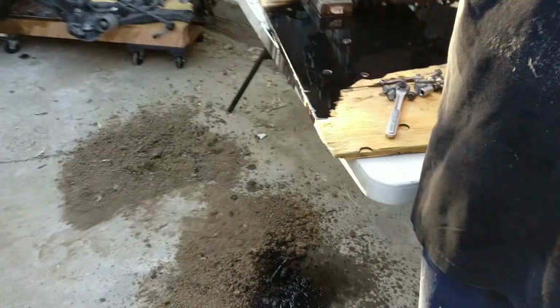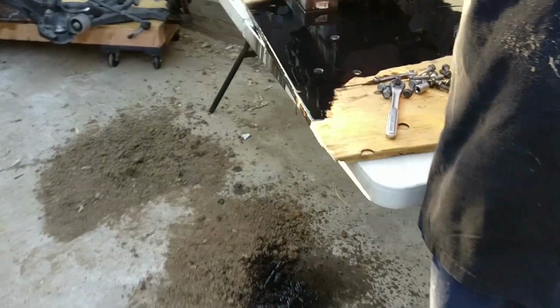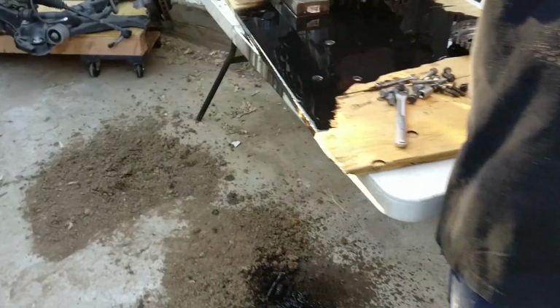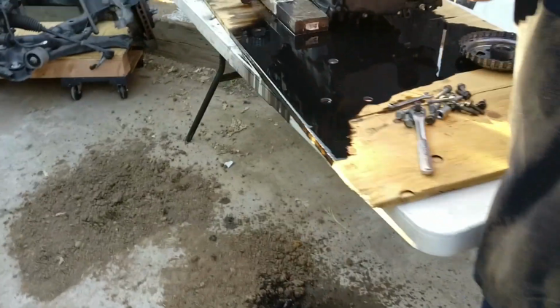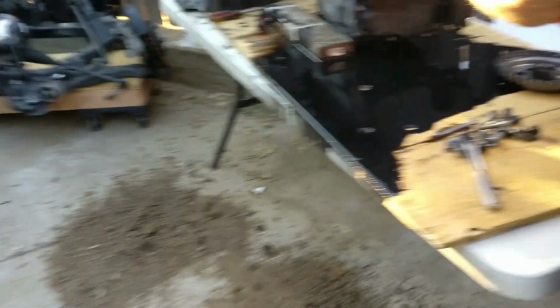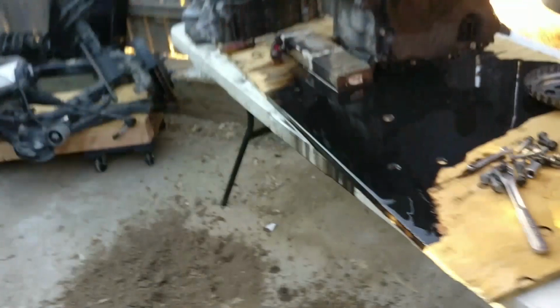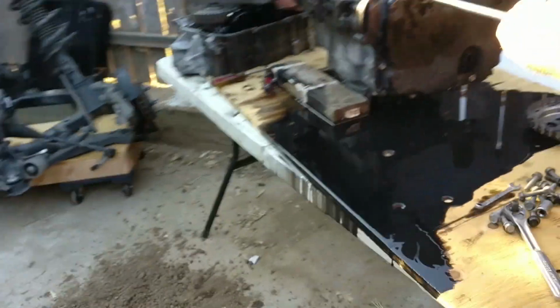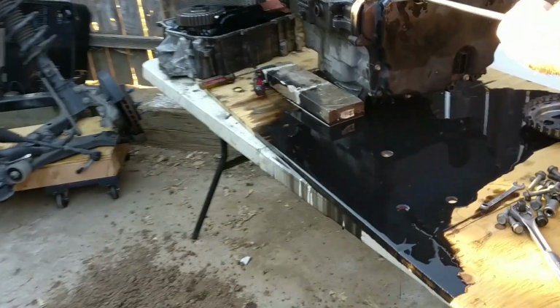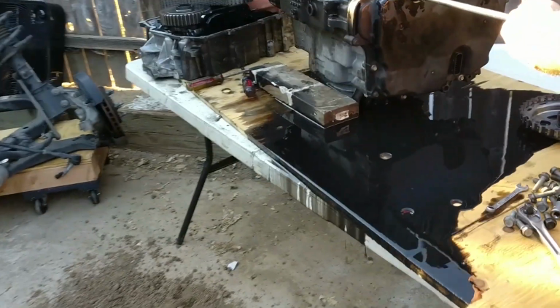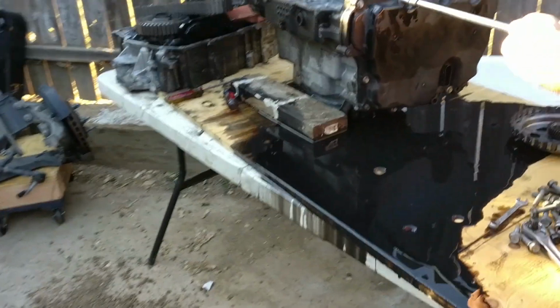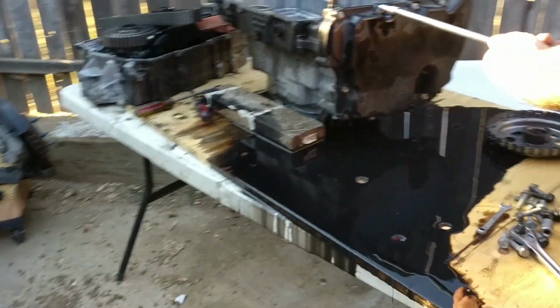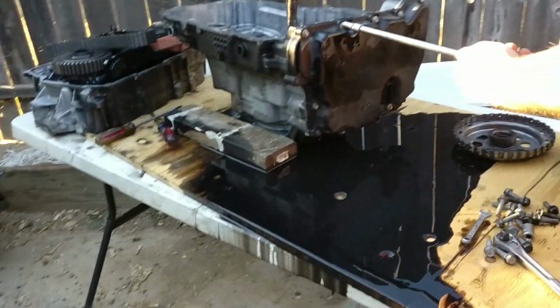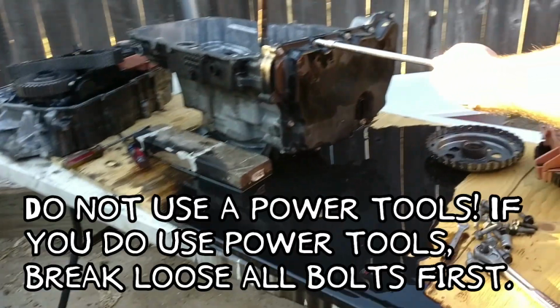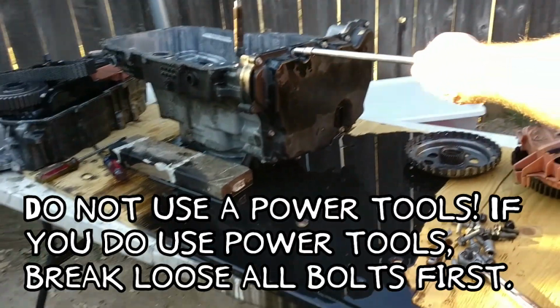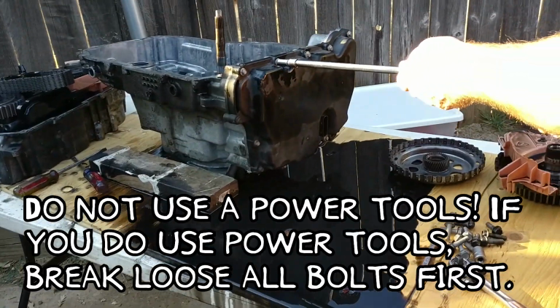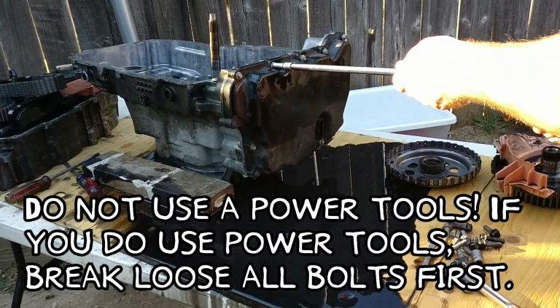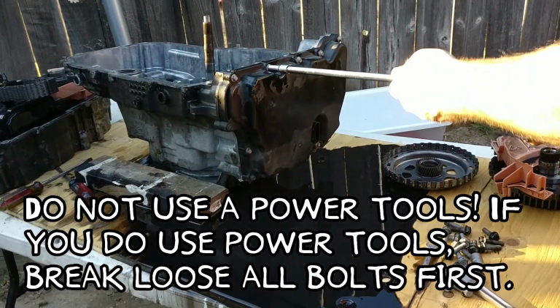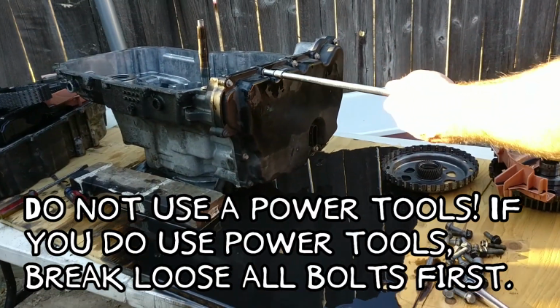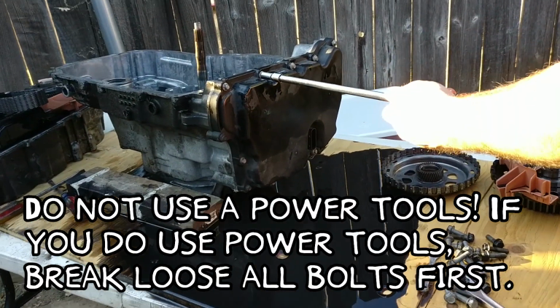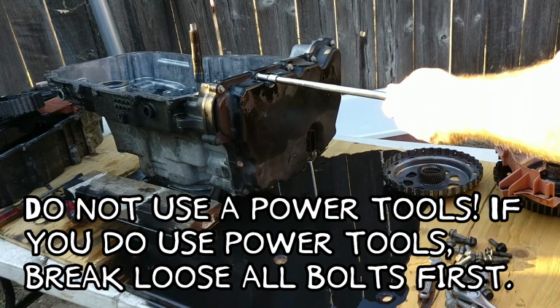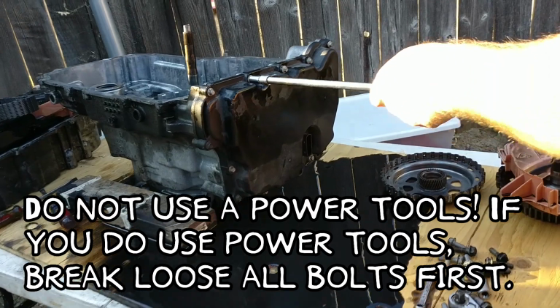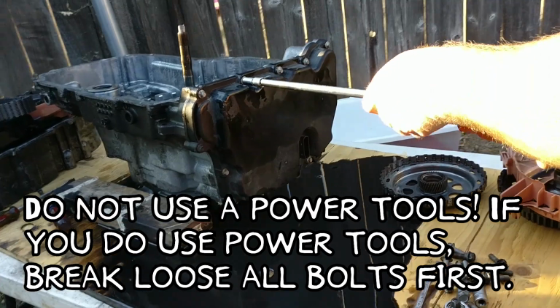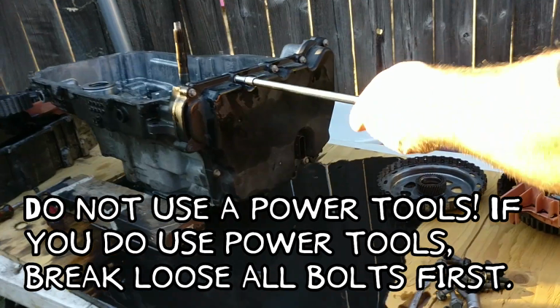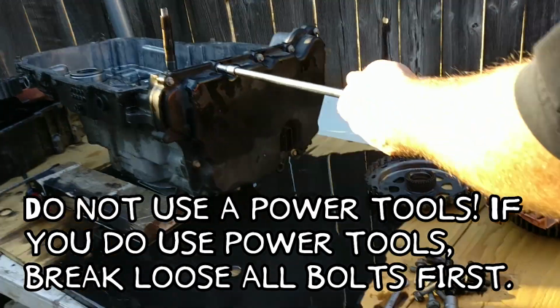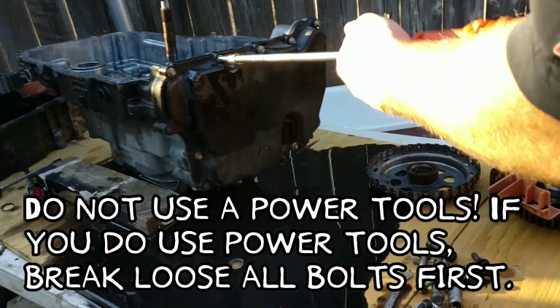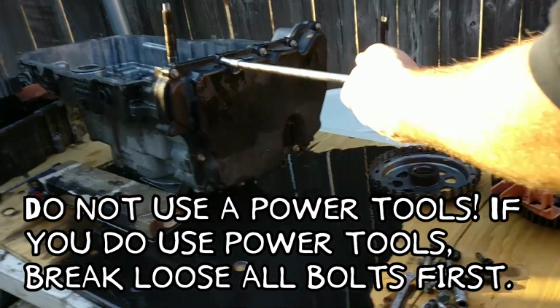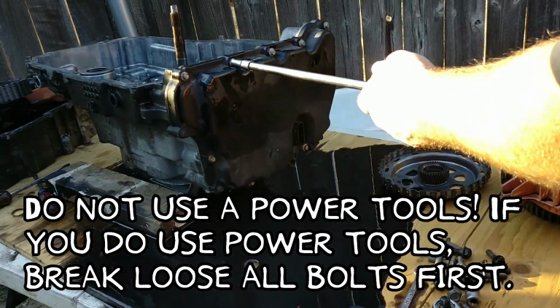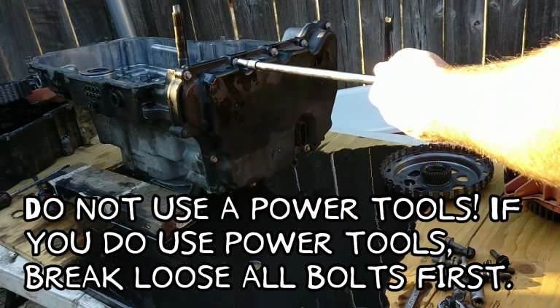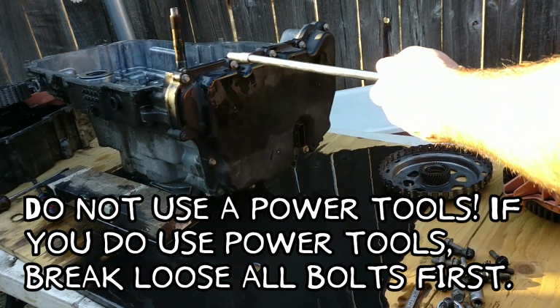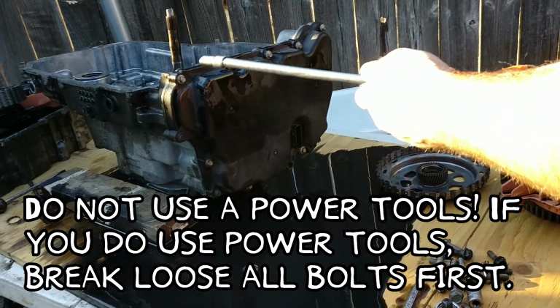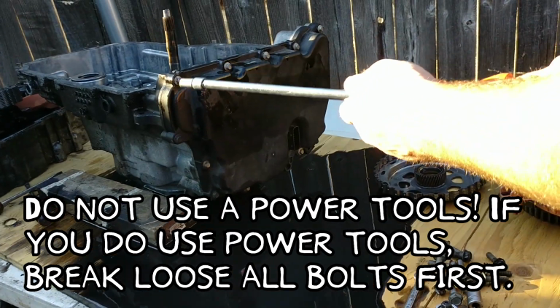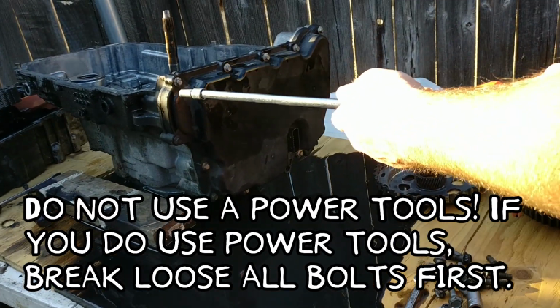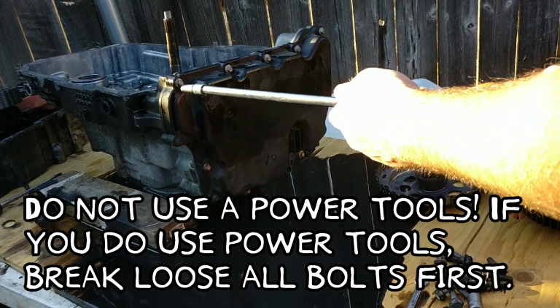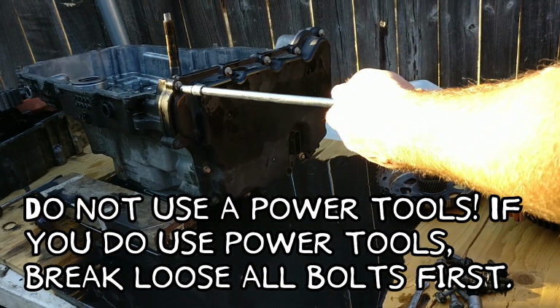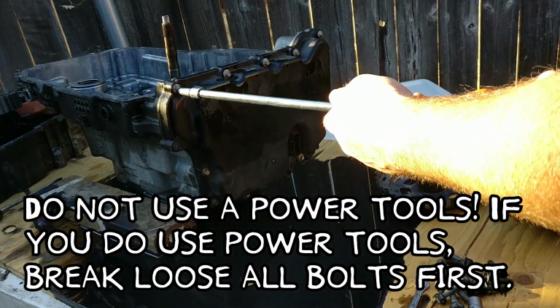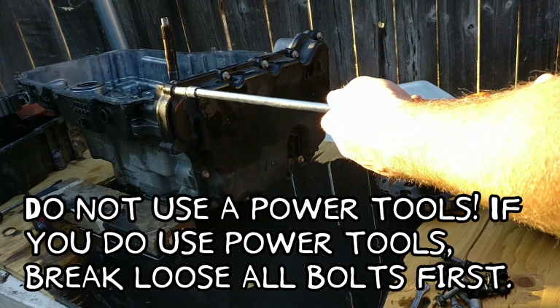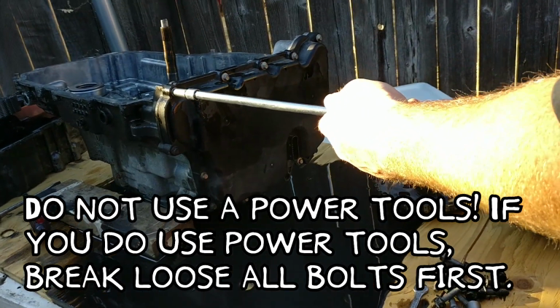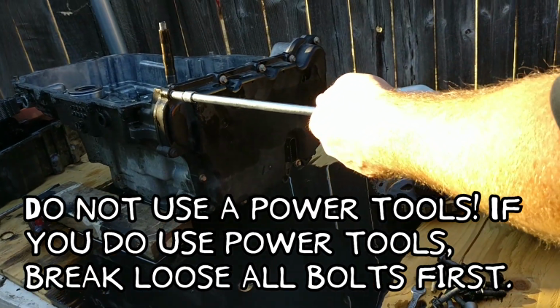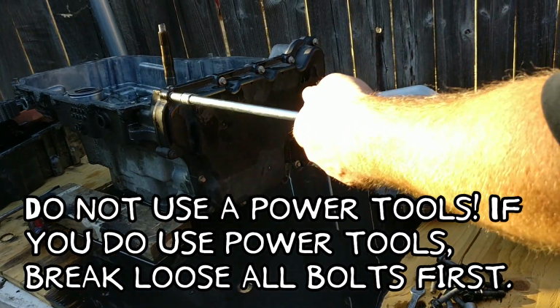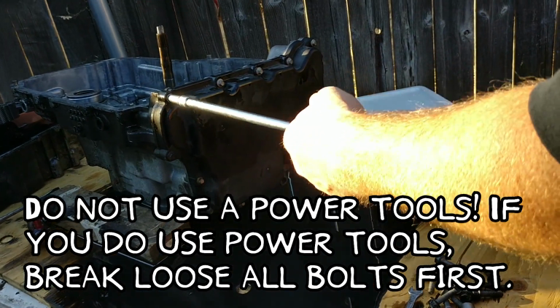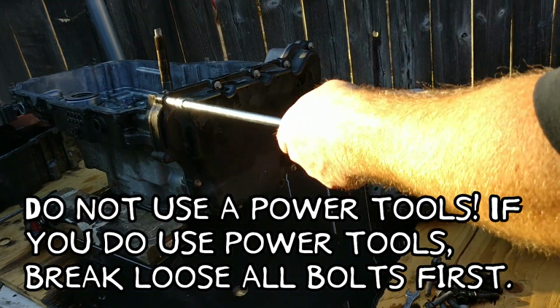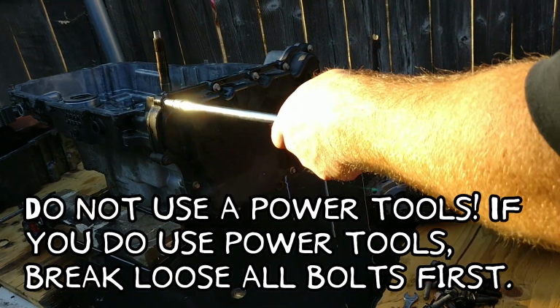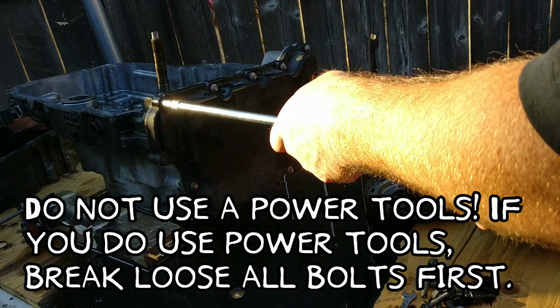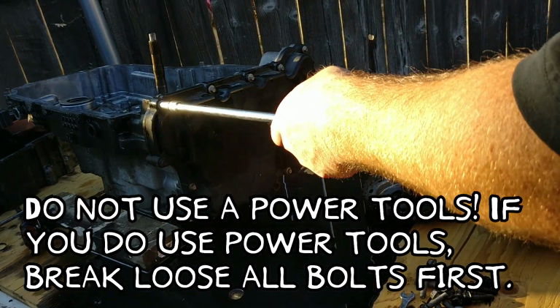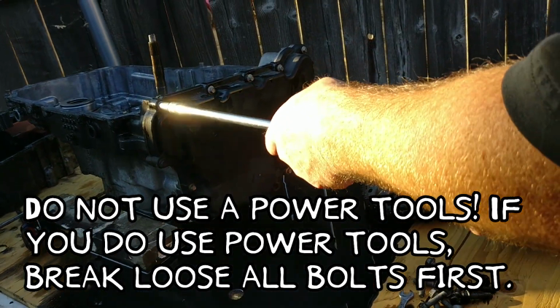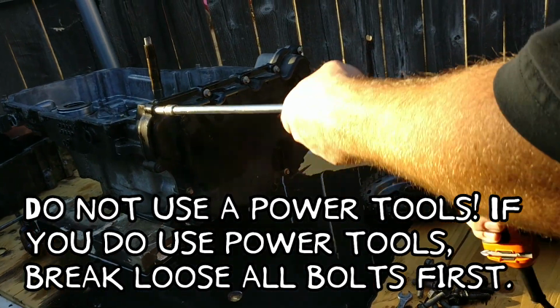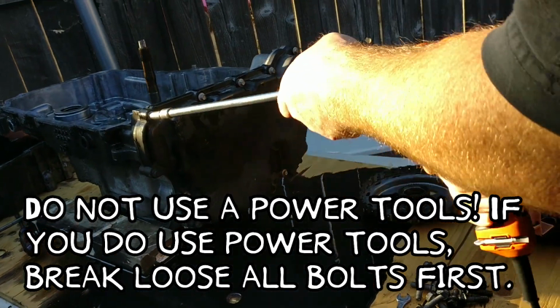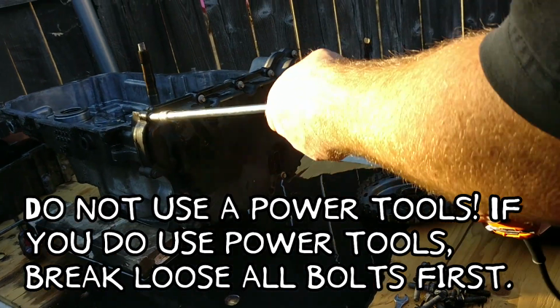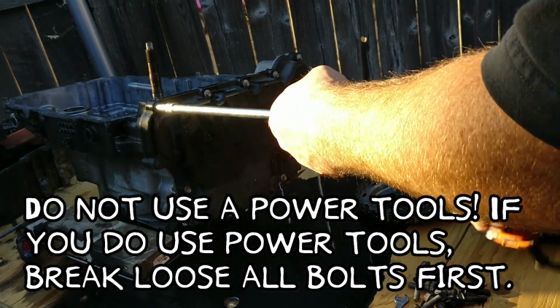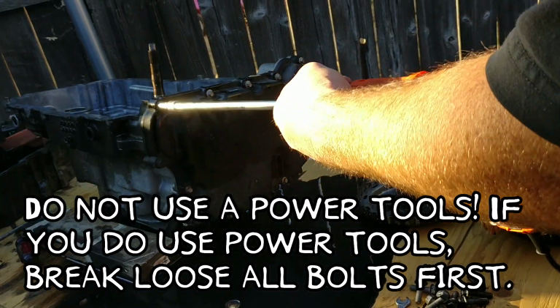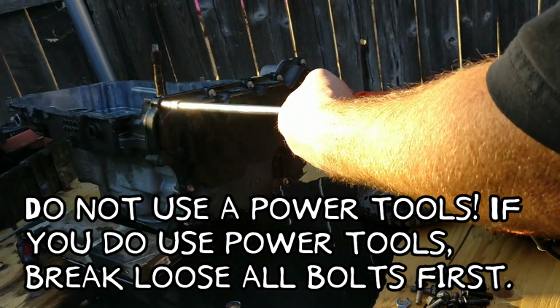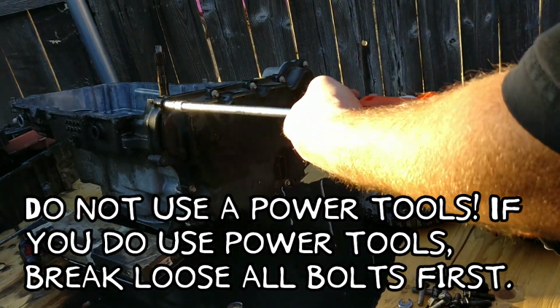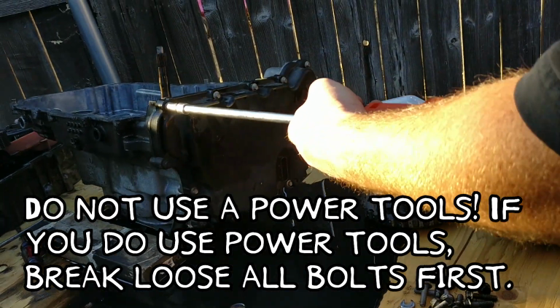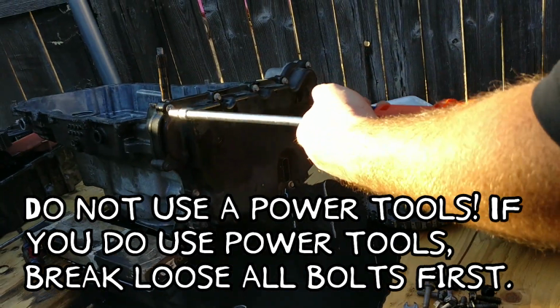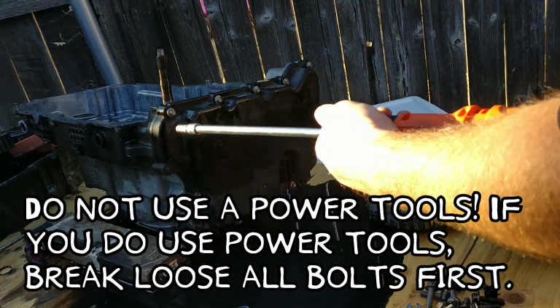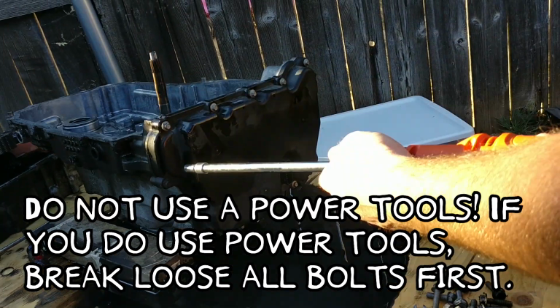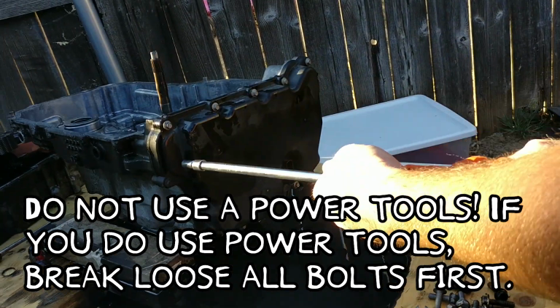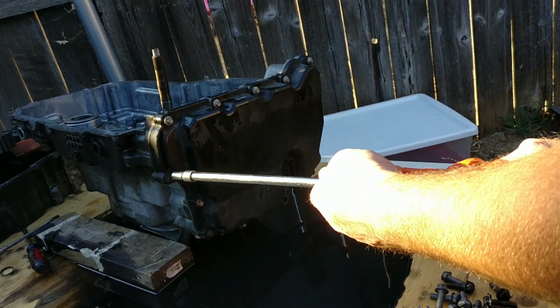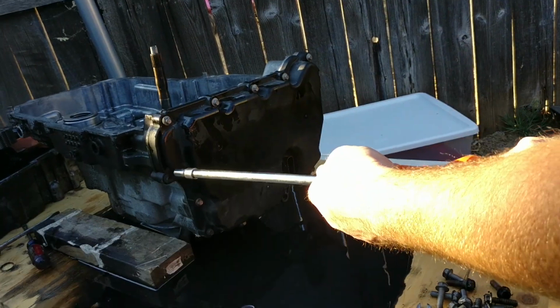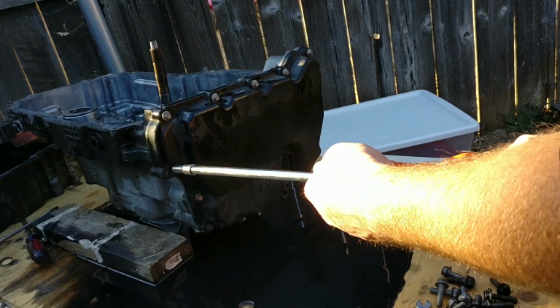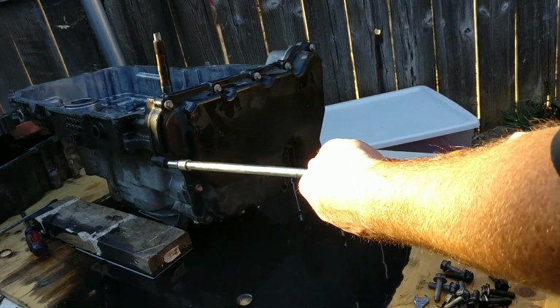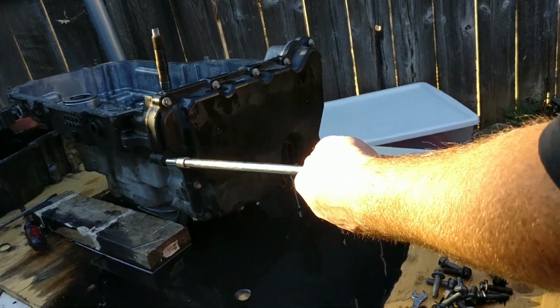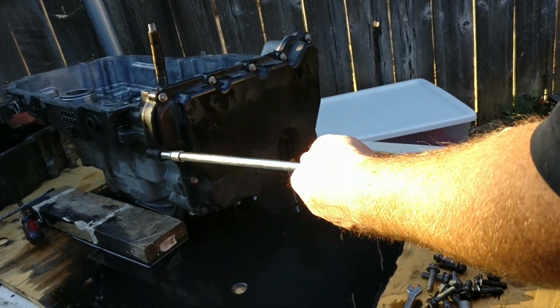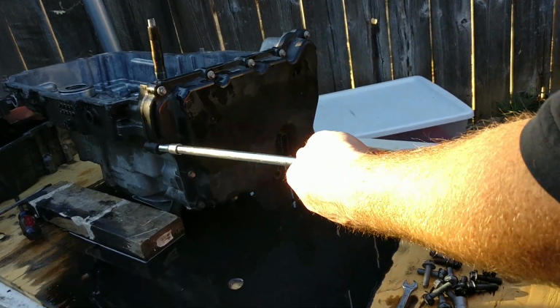Do not use power tools on this transmission. If you do use power tools, at least break loose the bolts before using power.